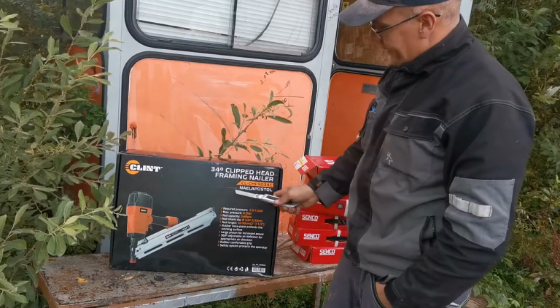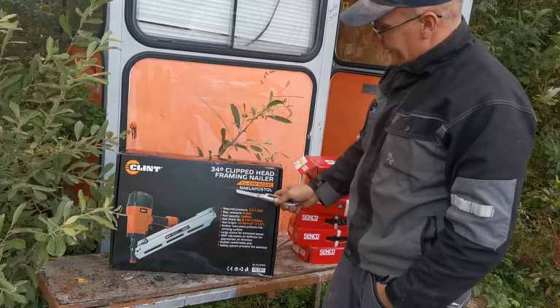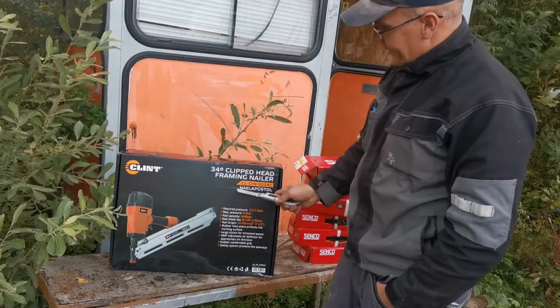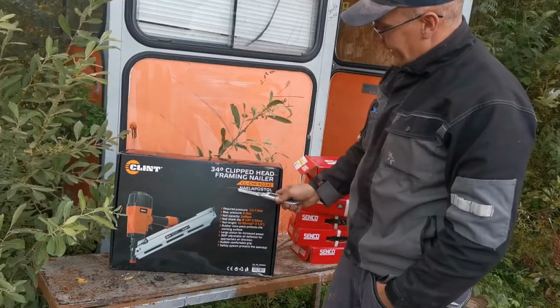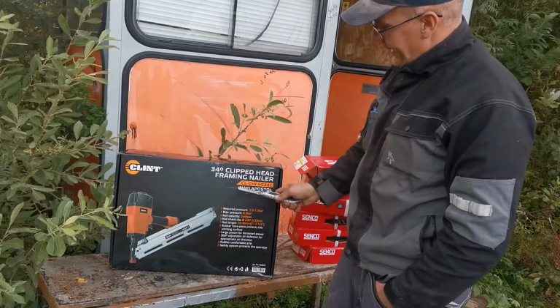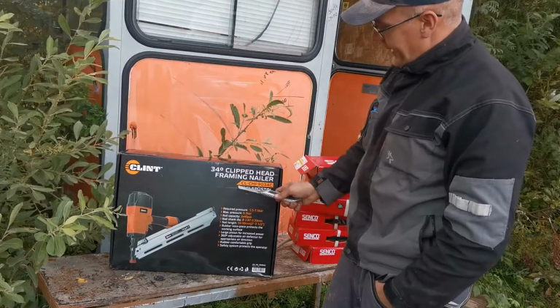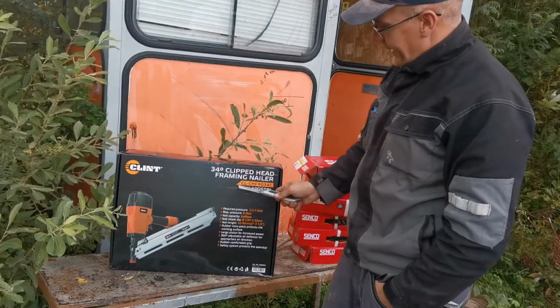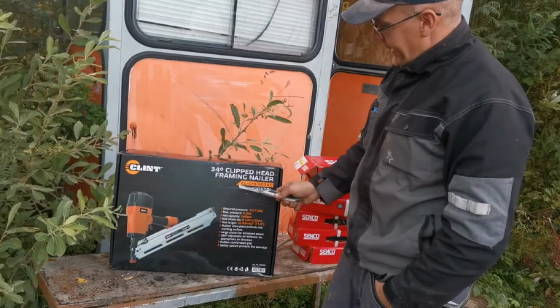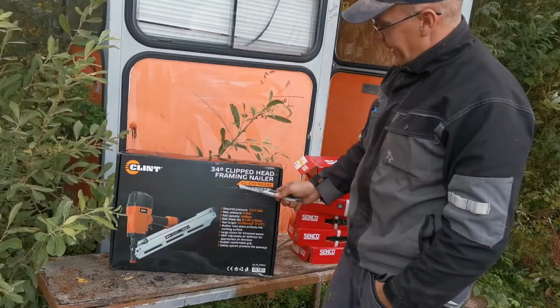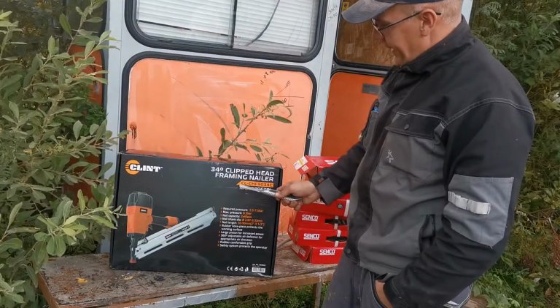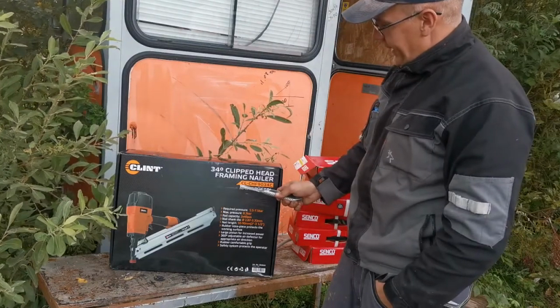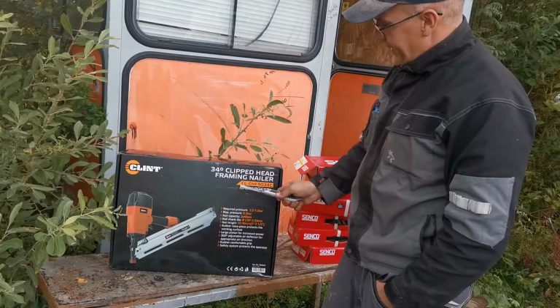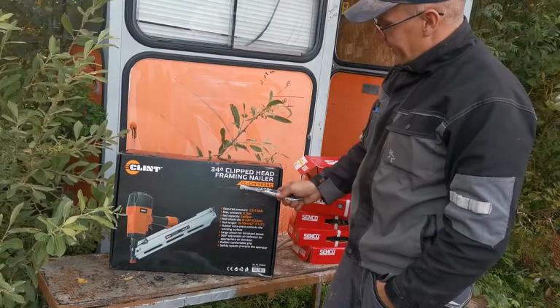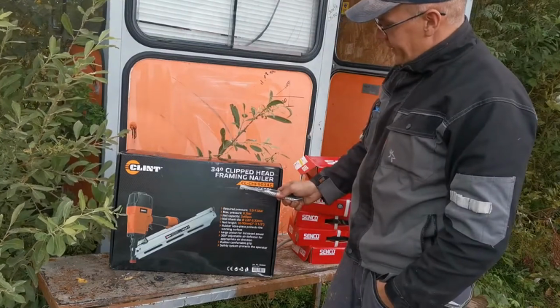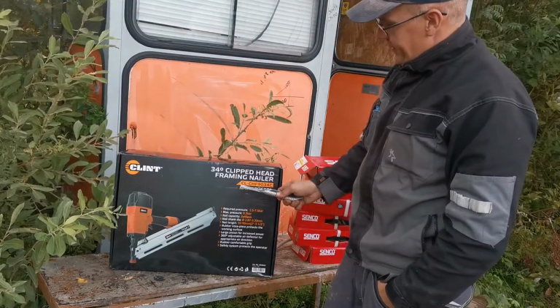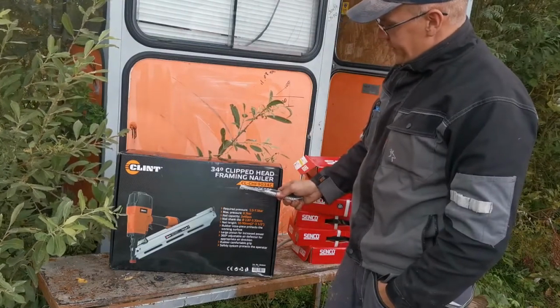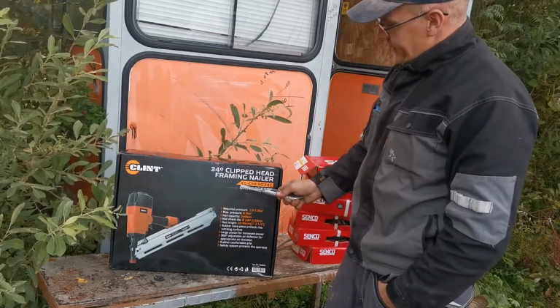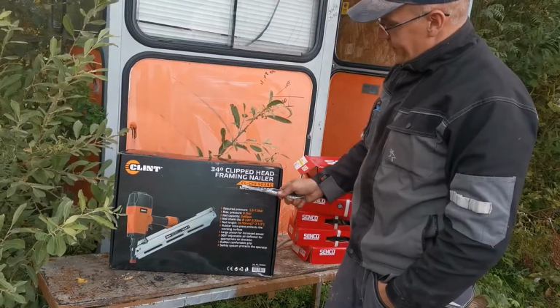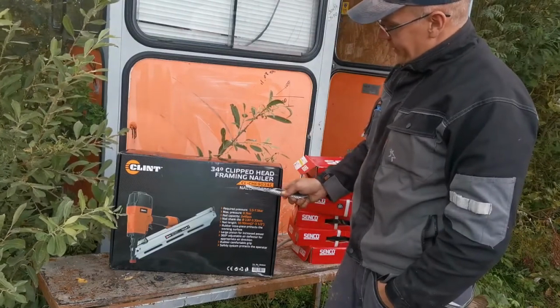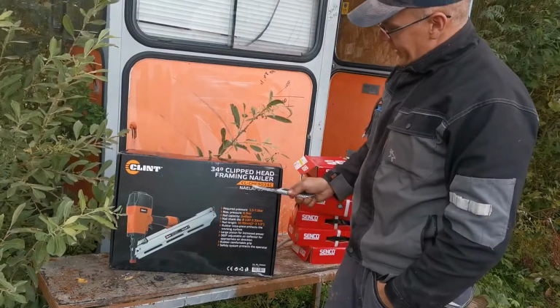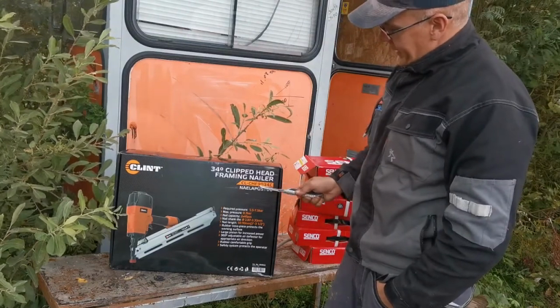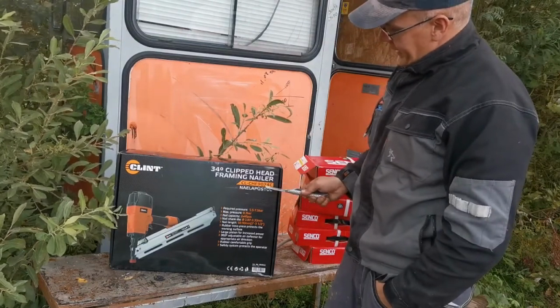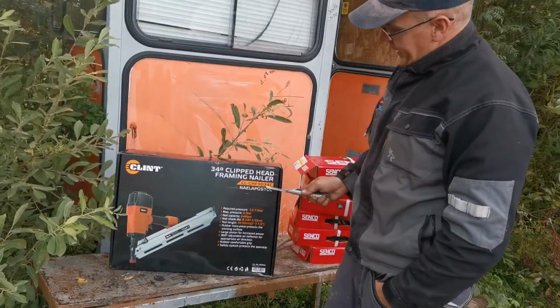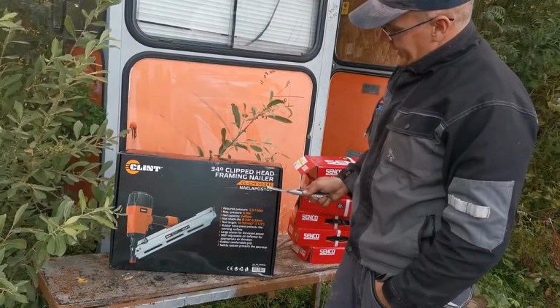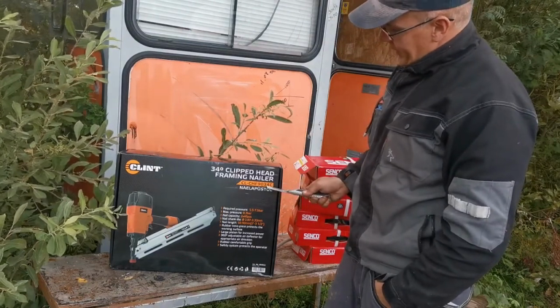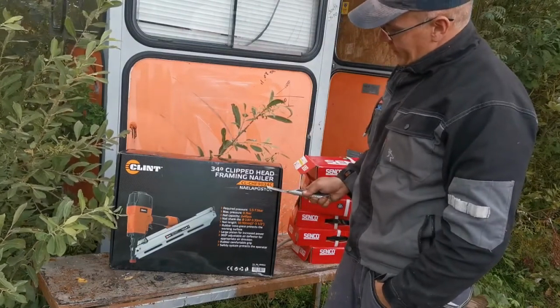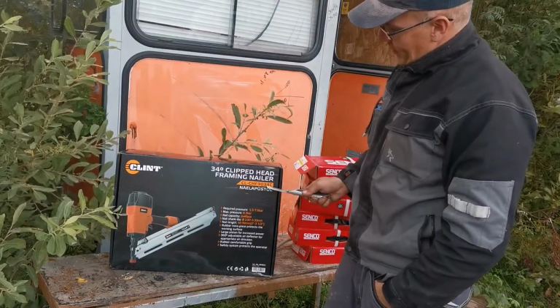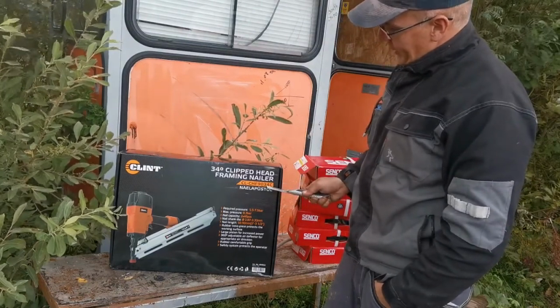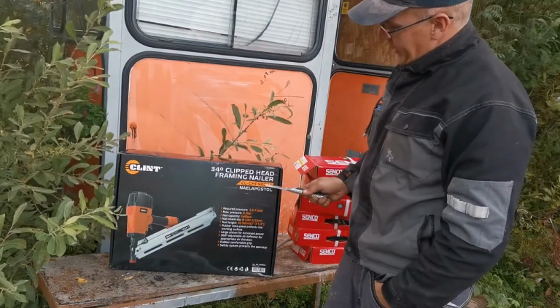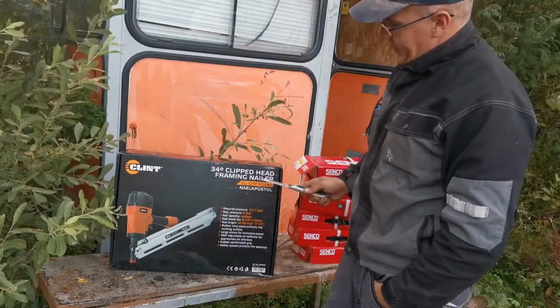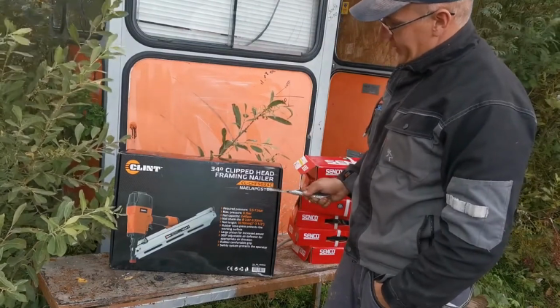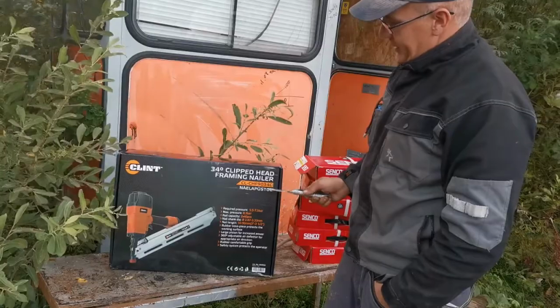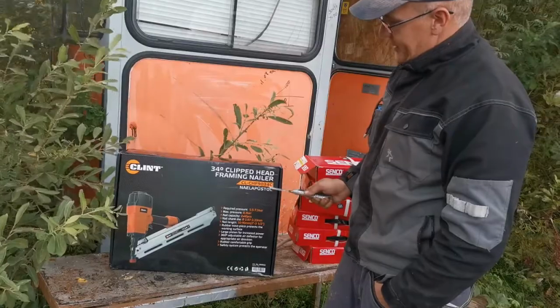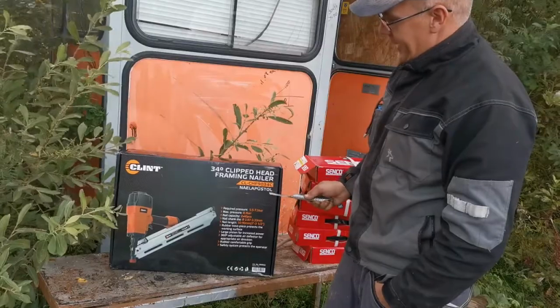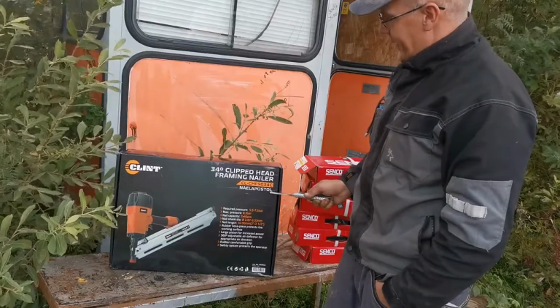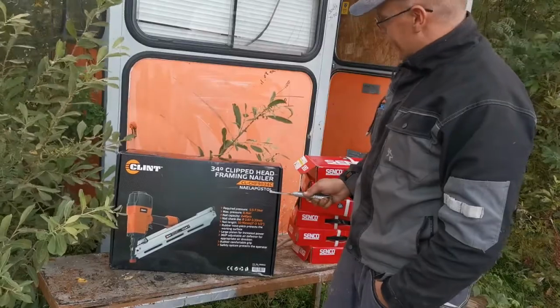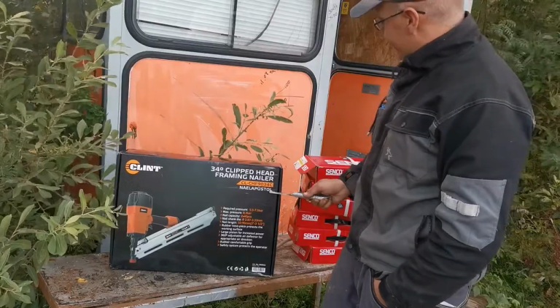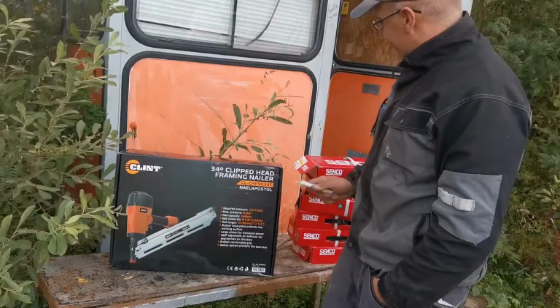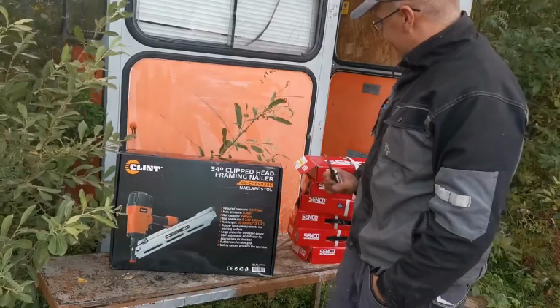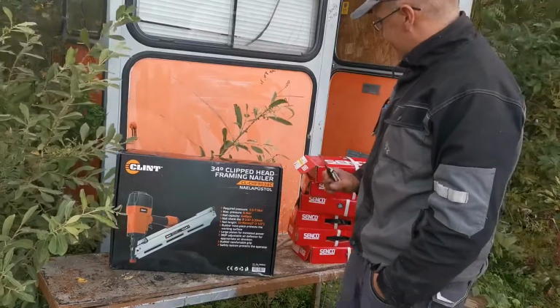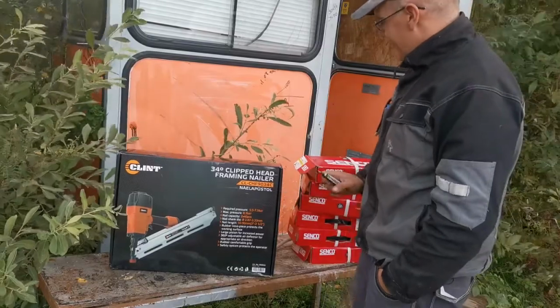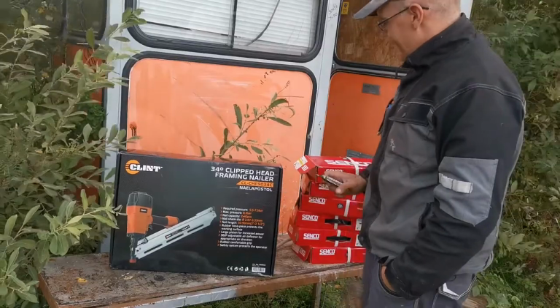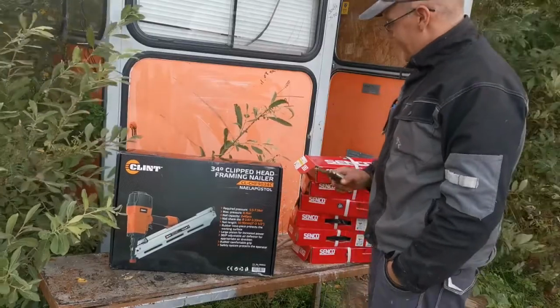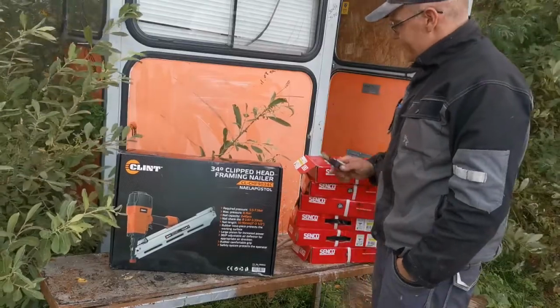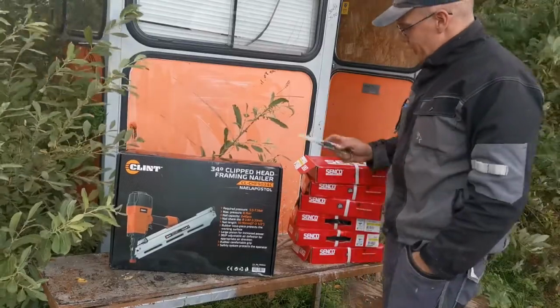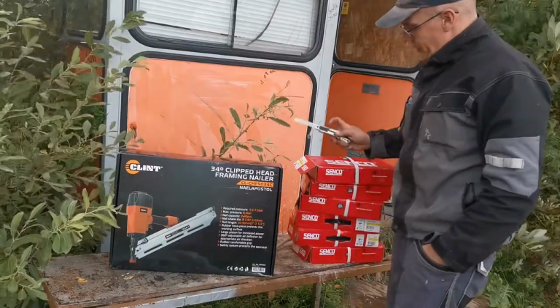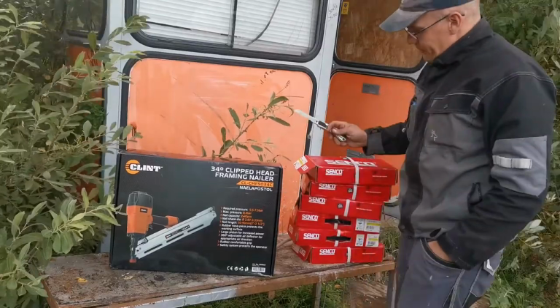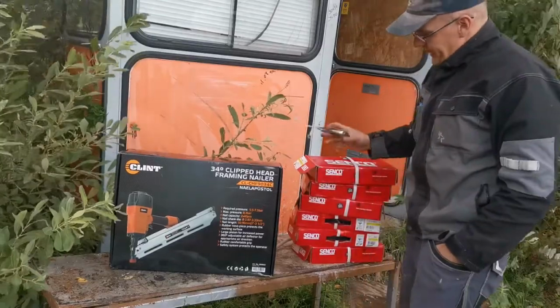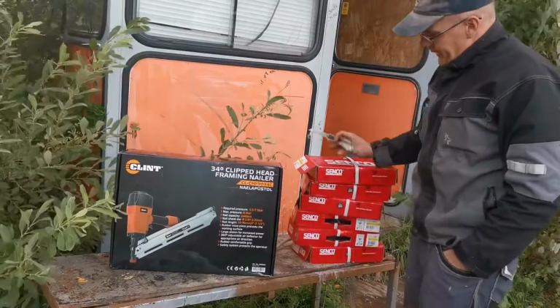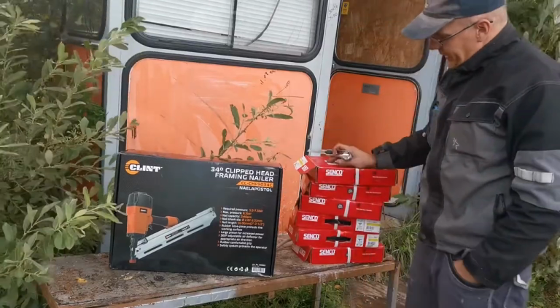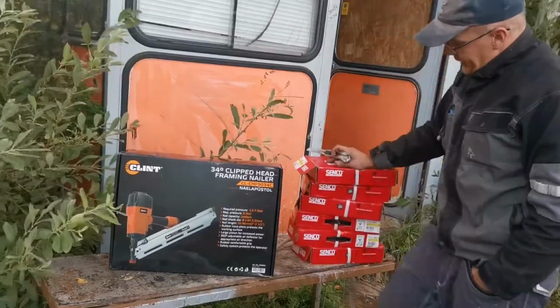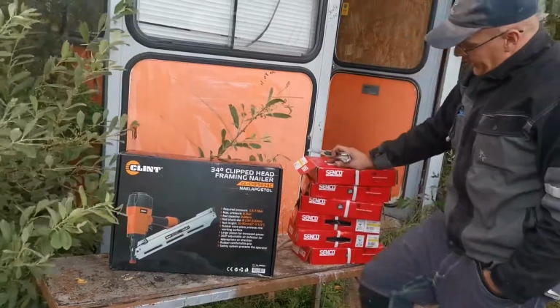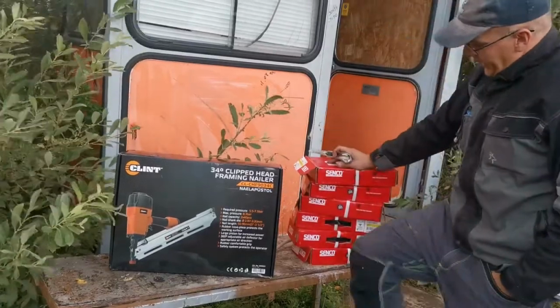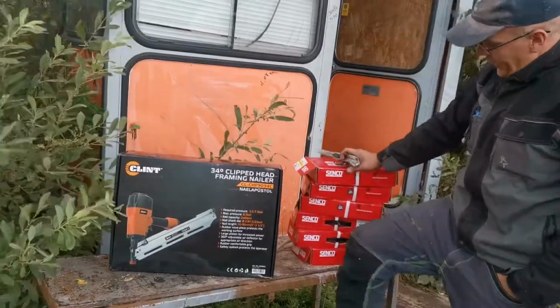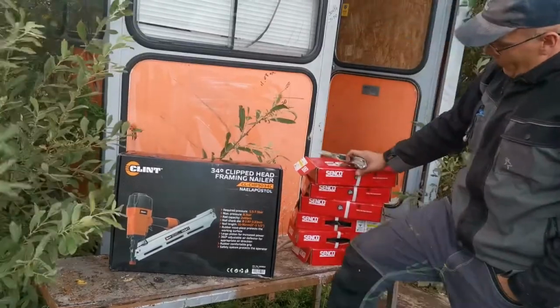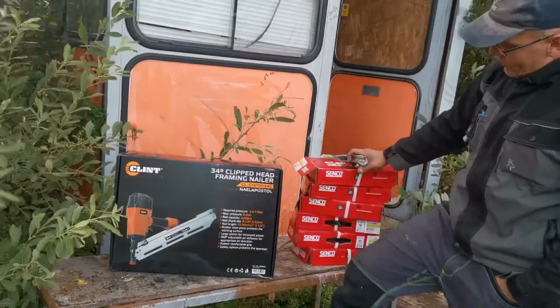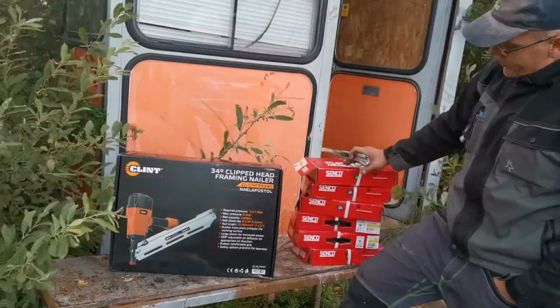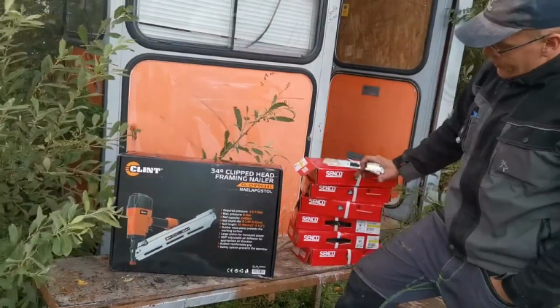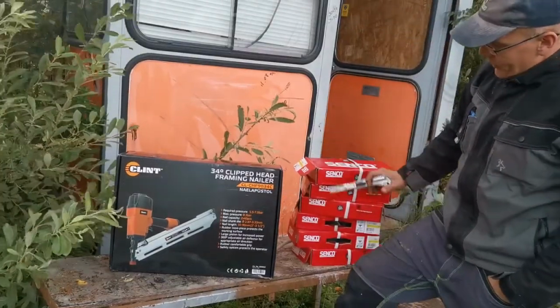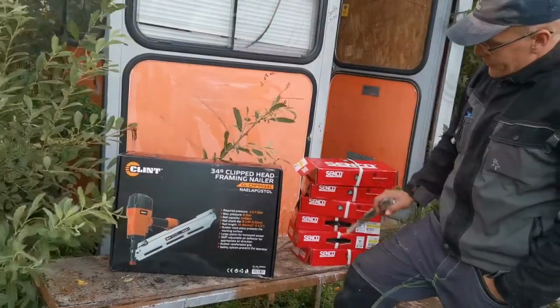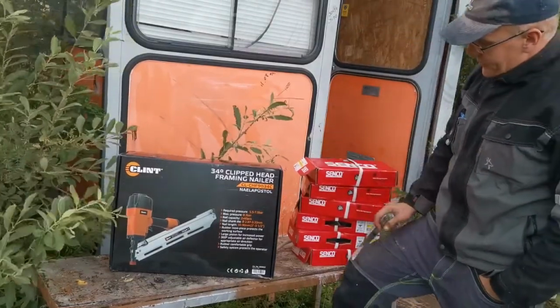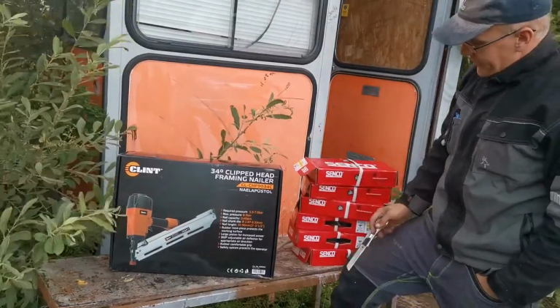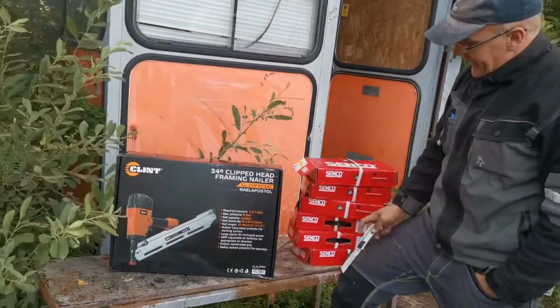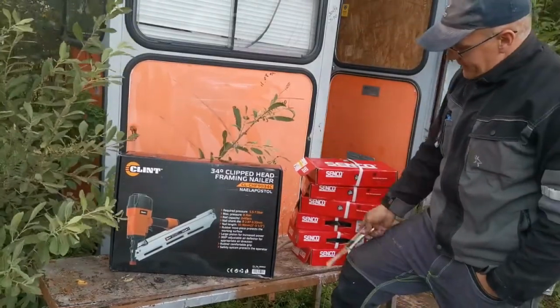The model number is here. I've also brought some nails.